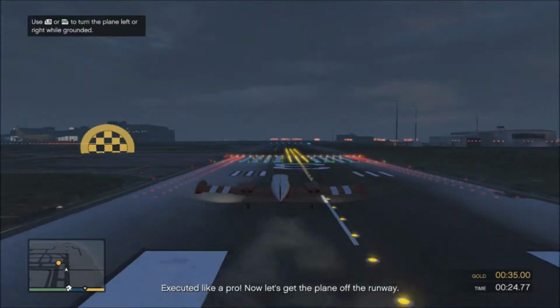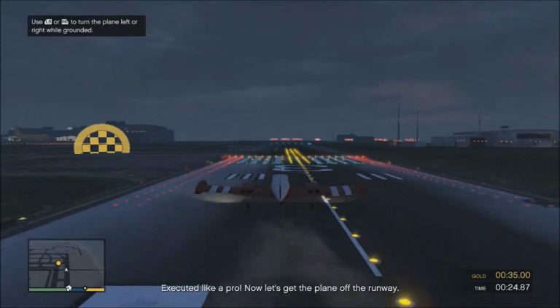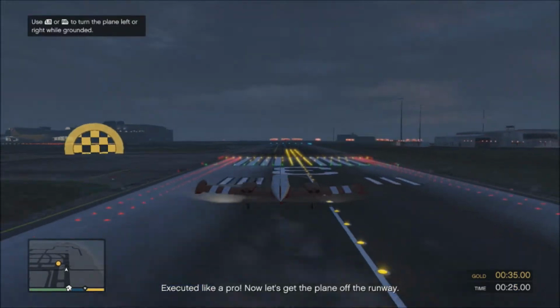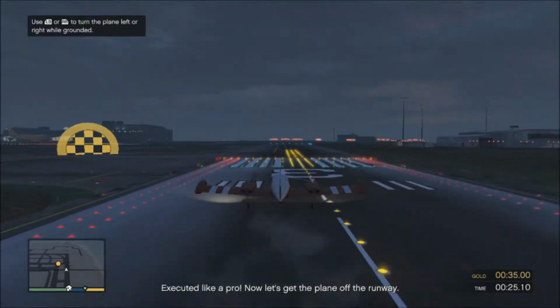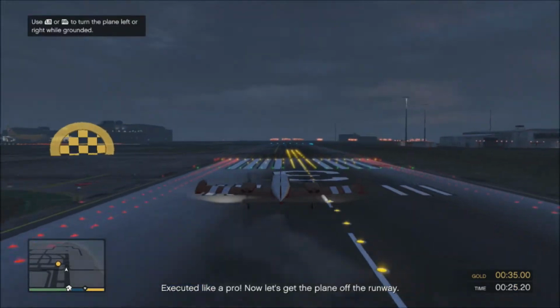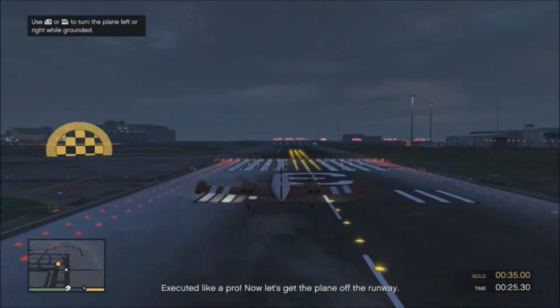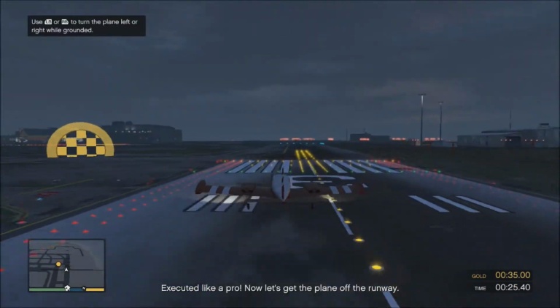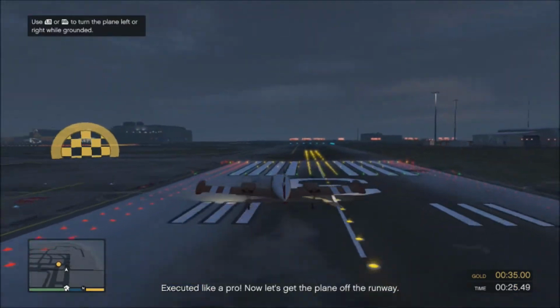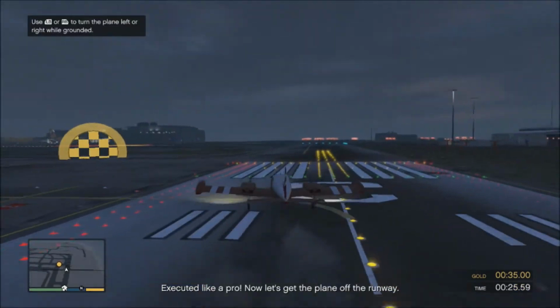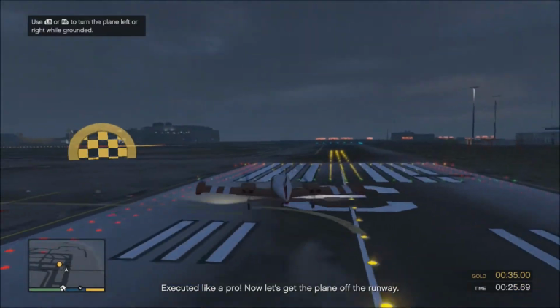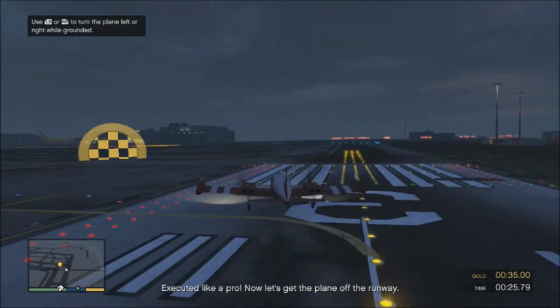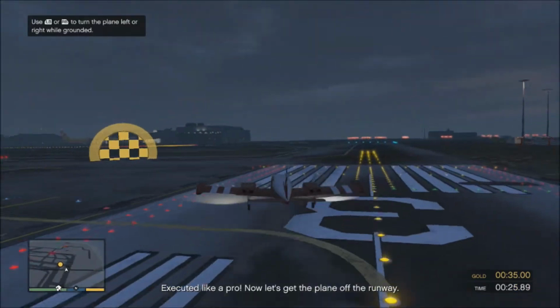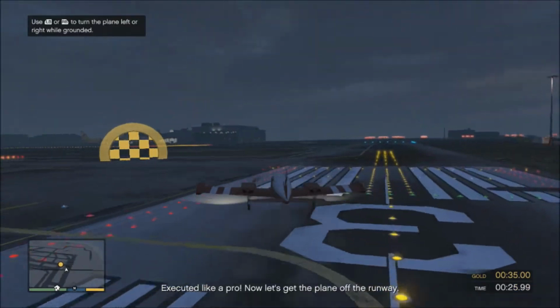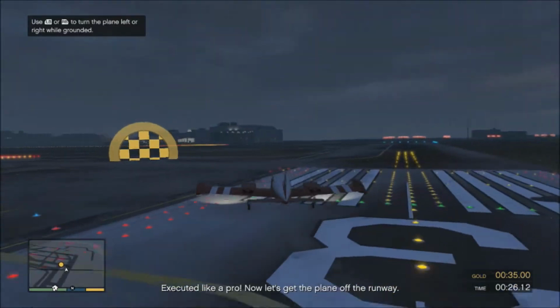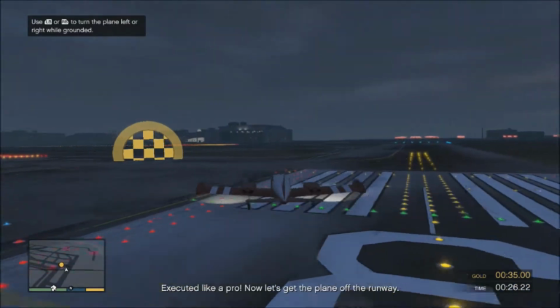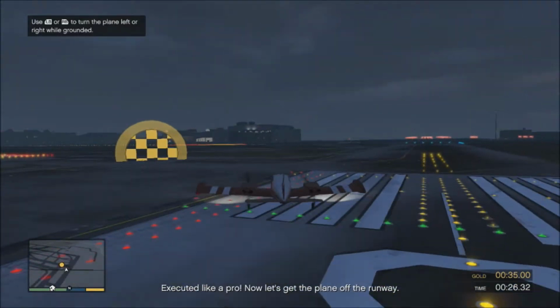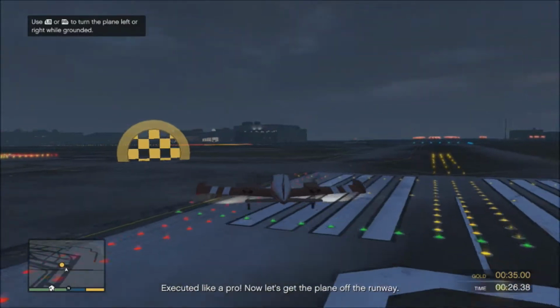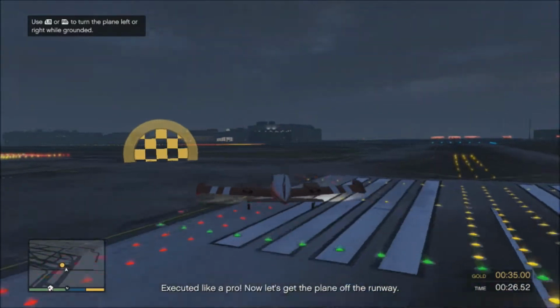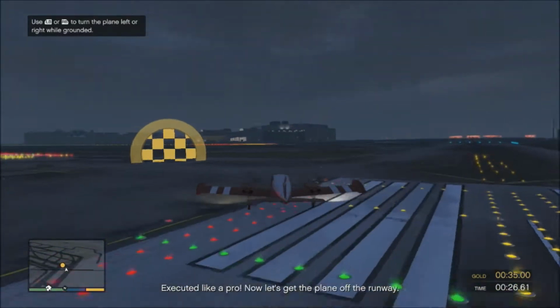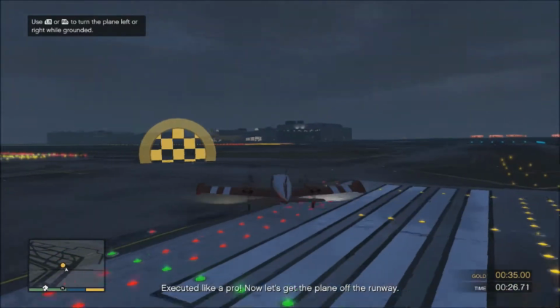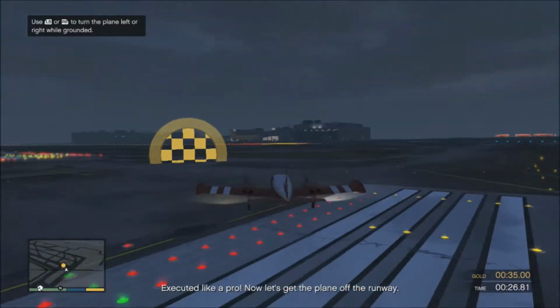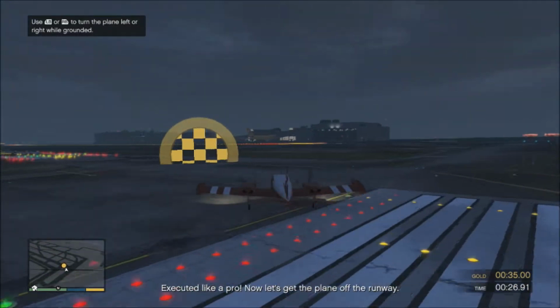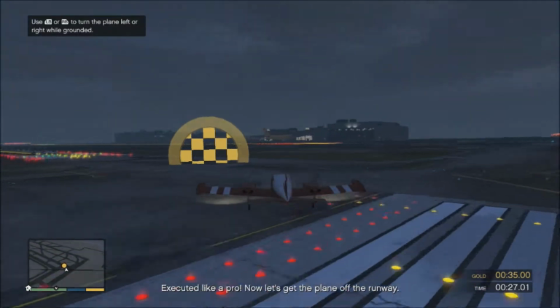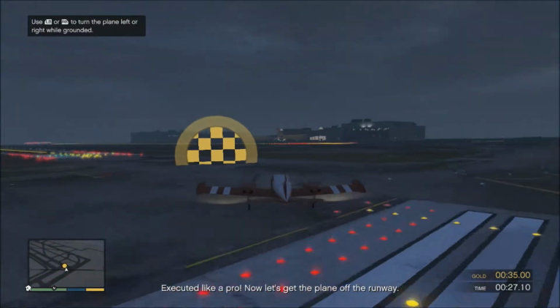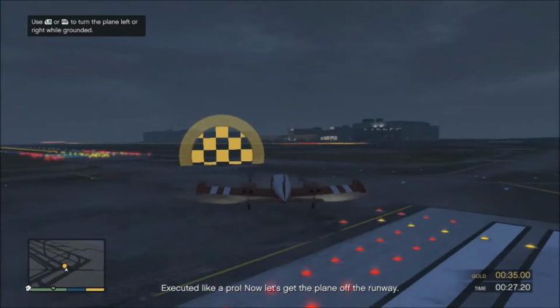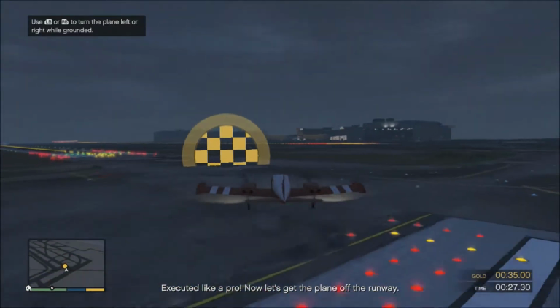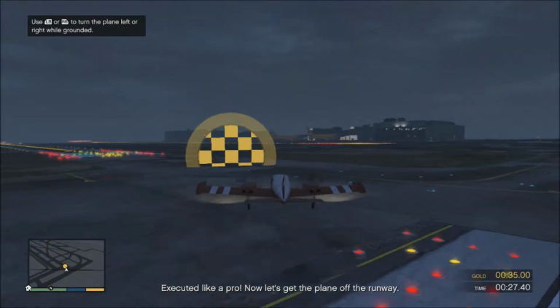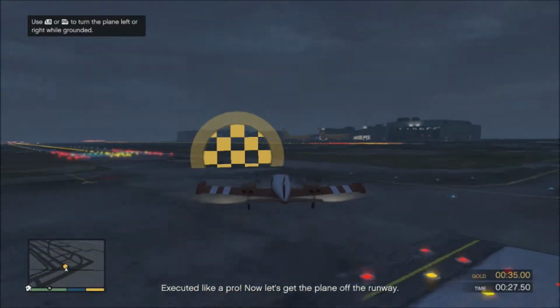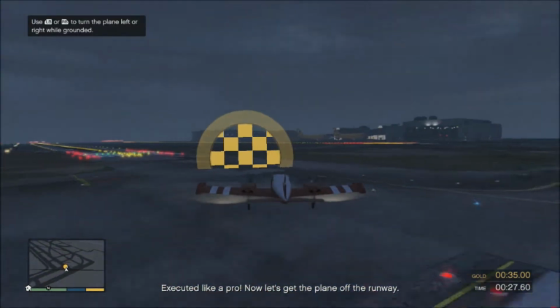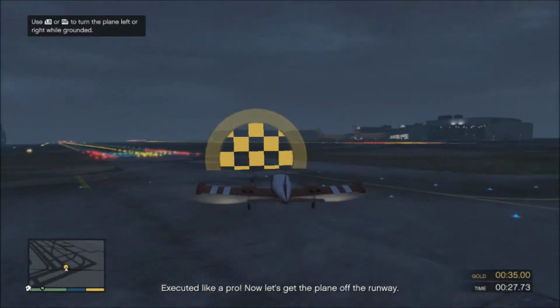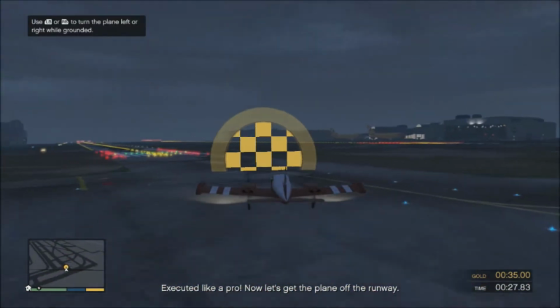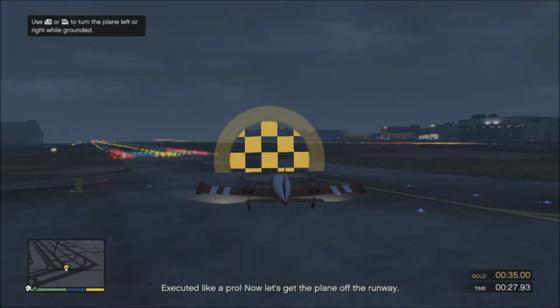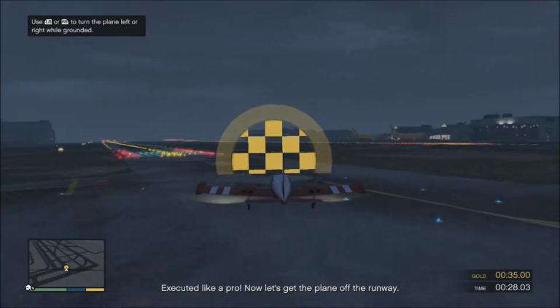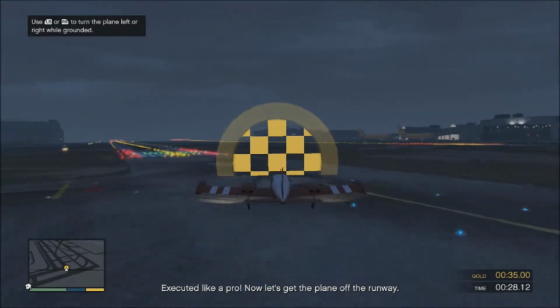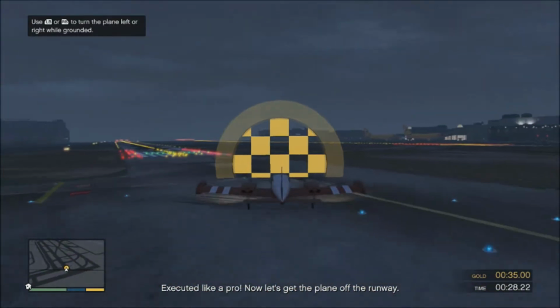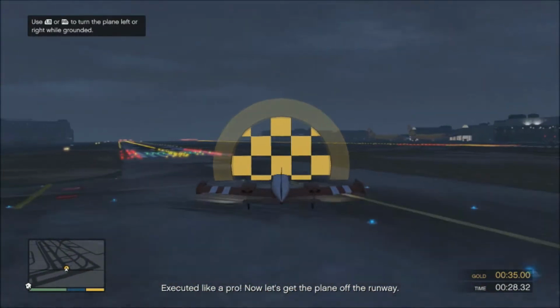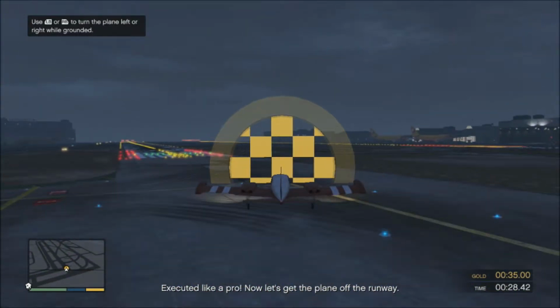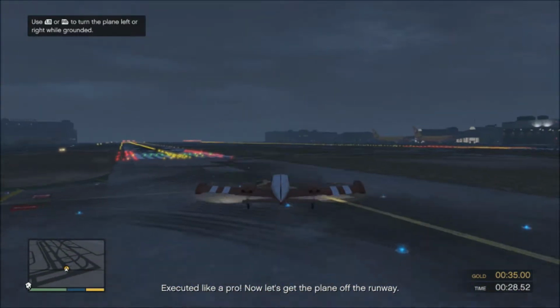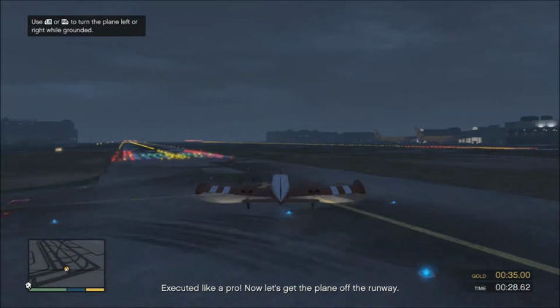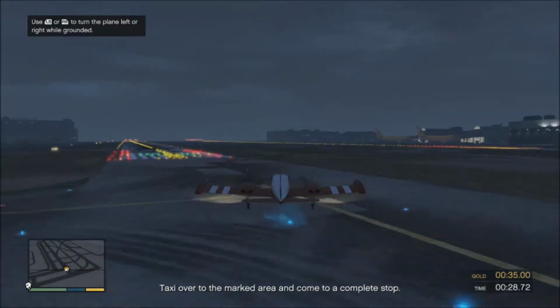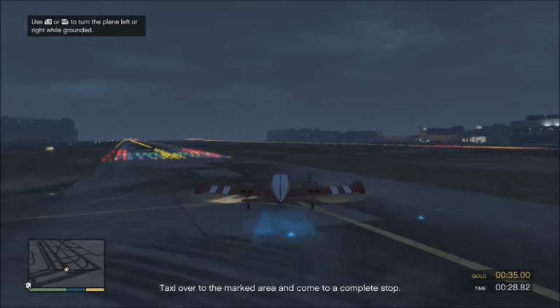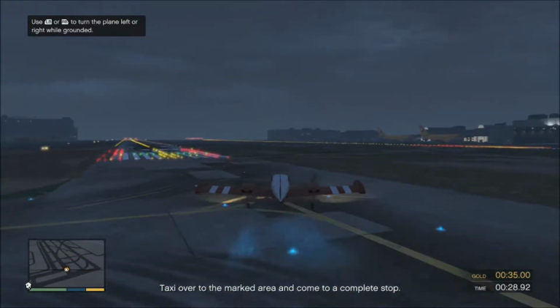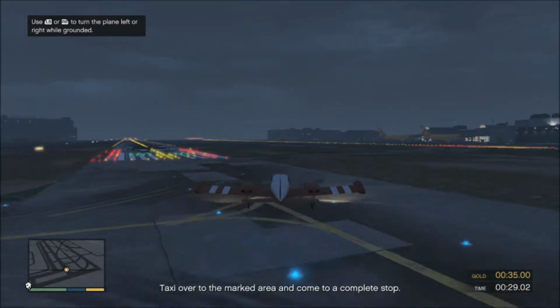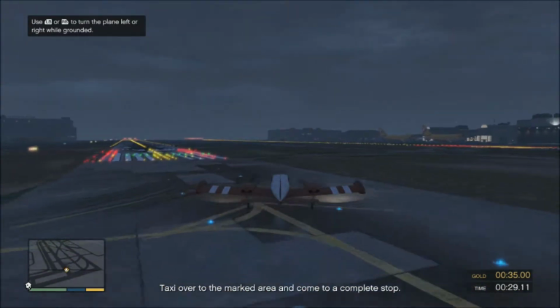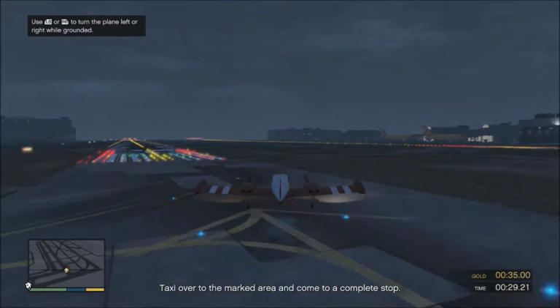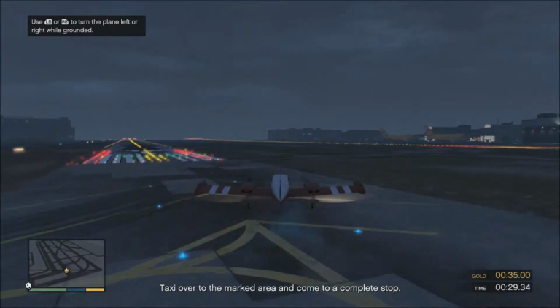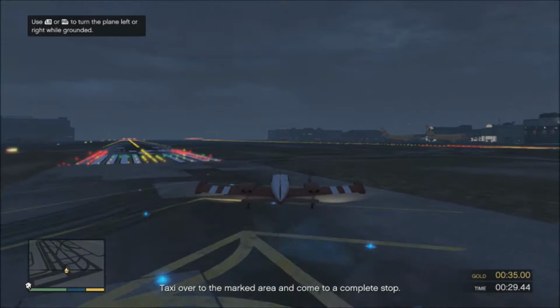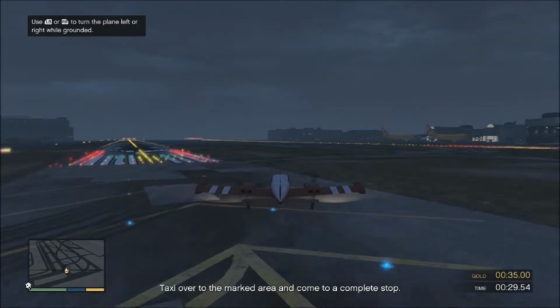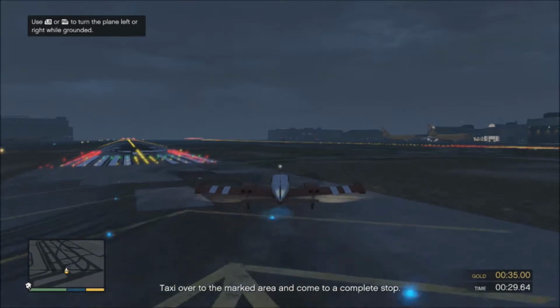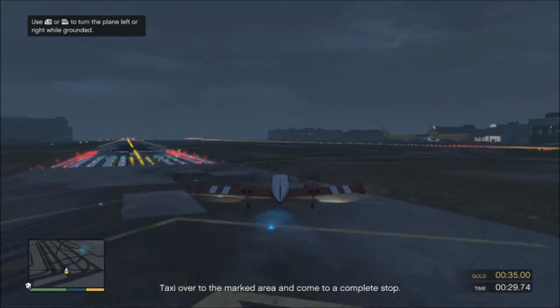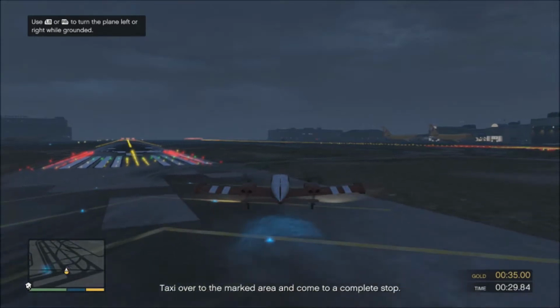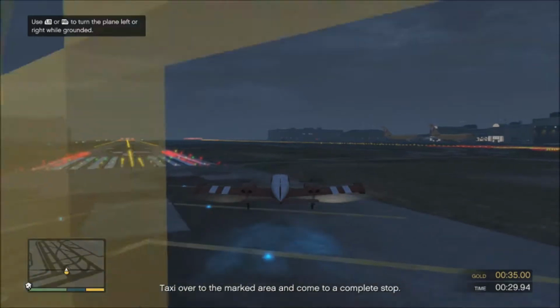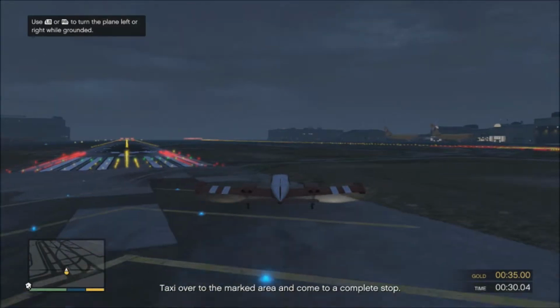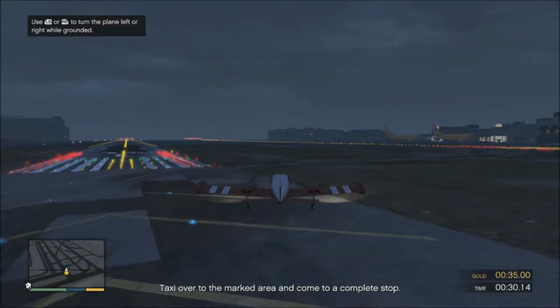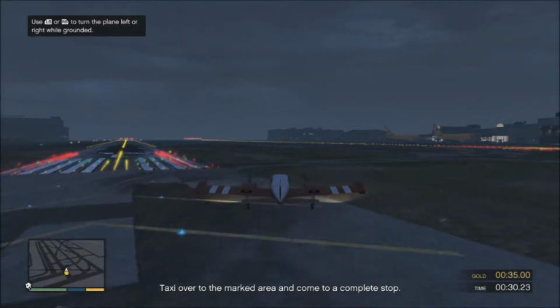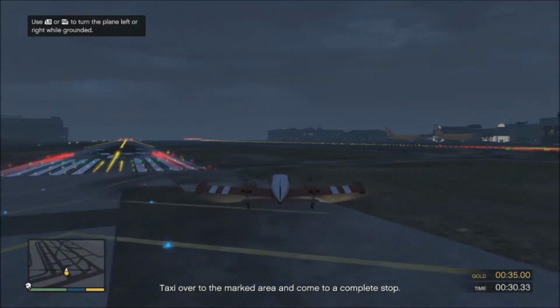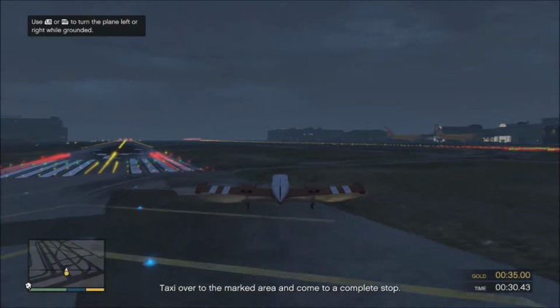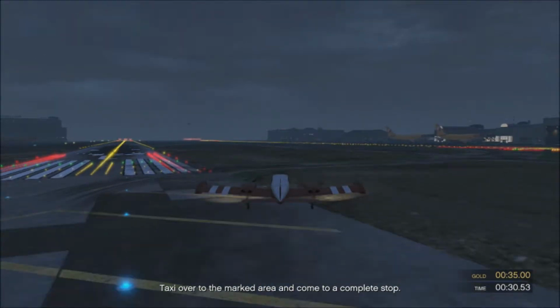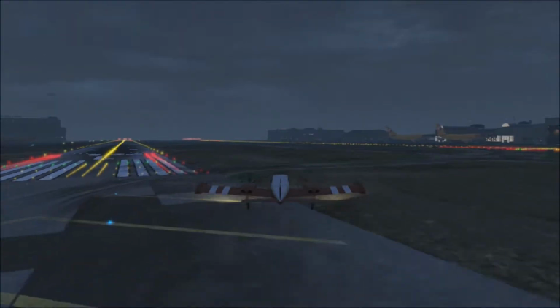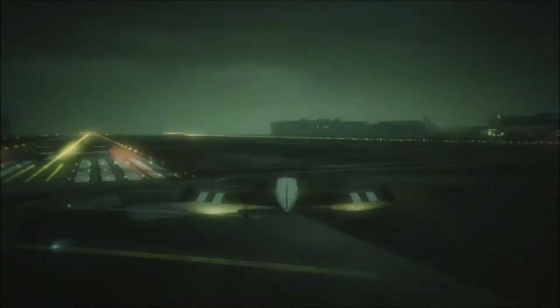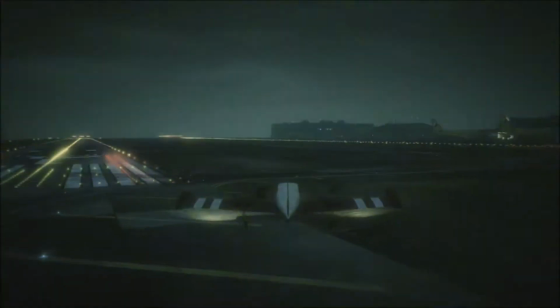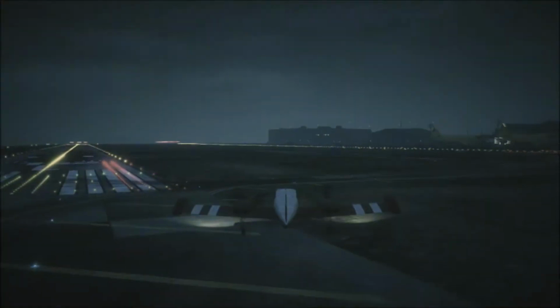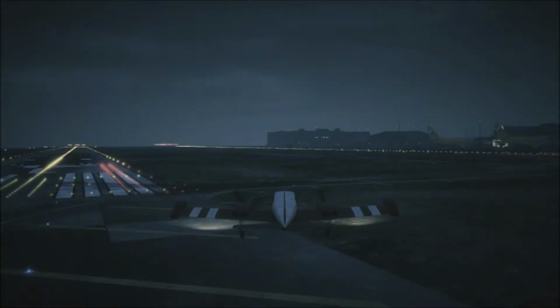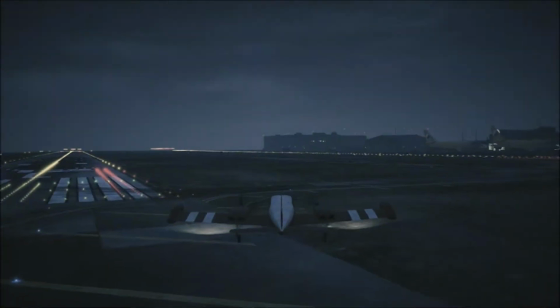Executed like a pro! Now let's get the plane off the runway. Taxi over to the marked area and come to a stop.